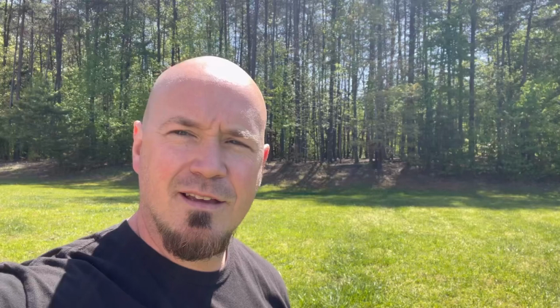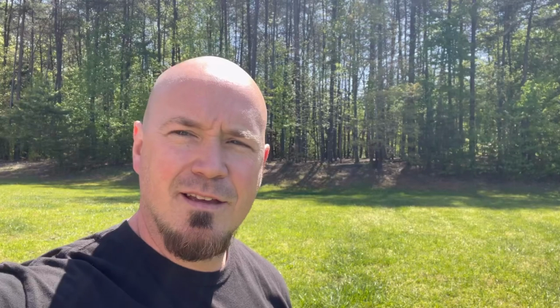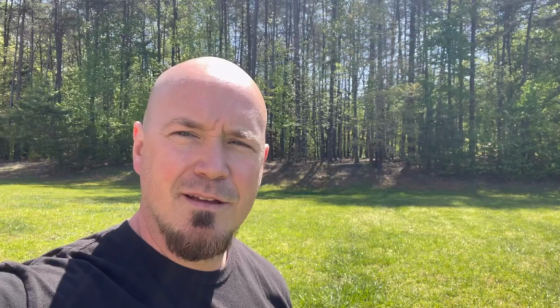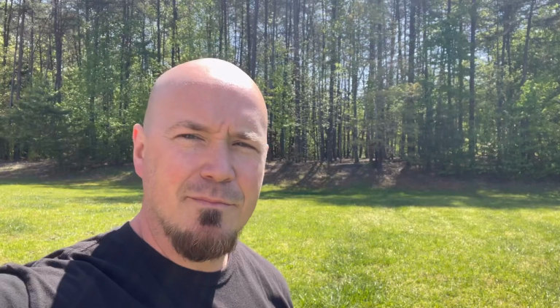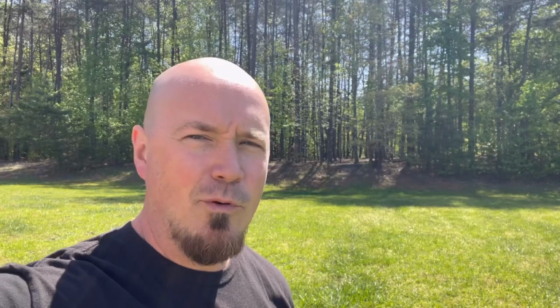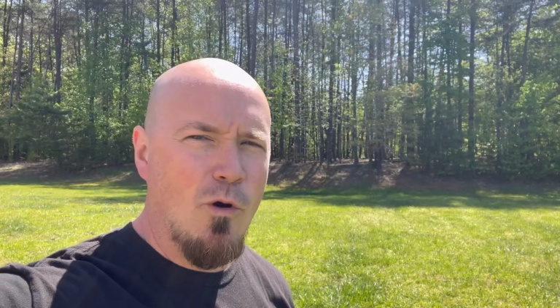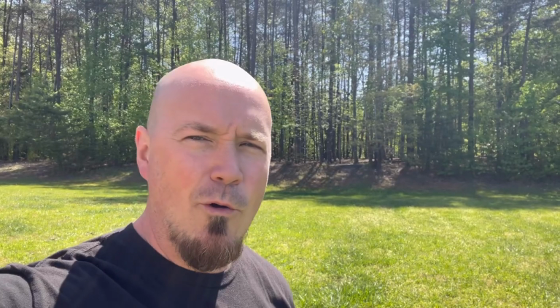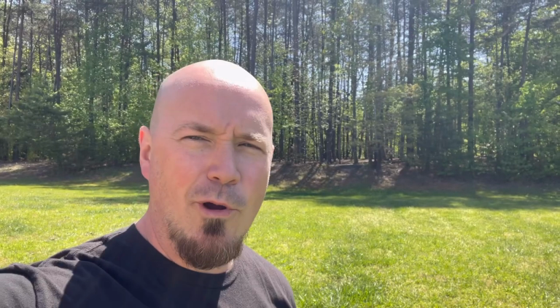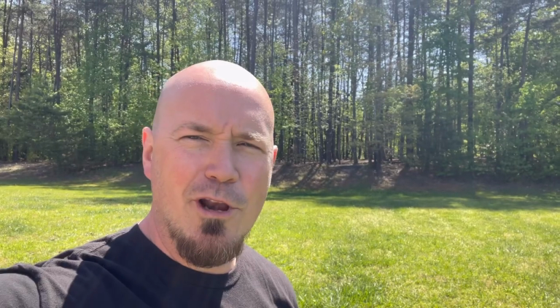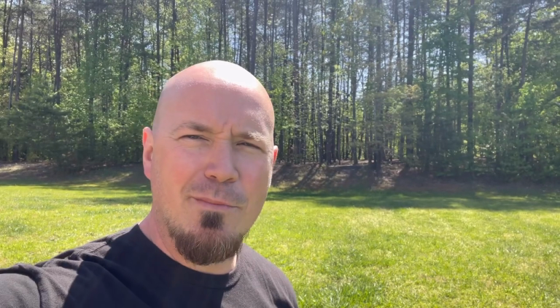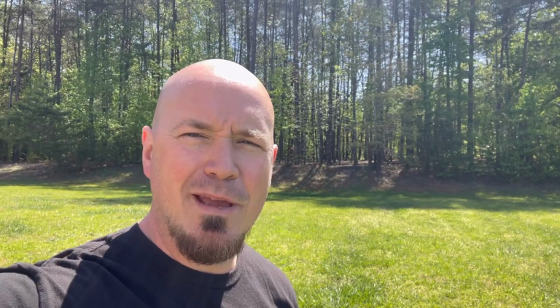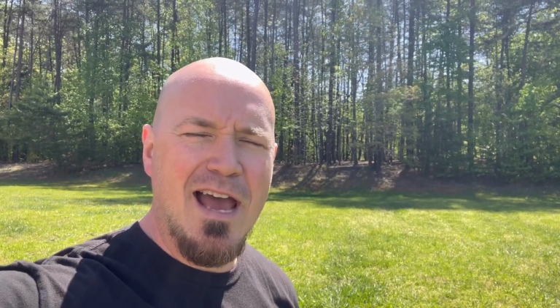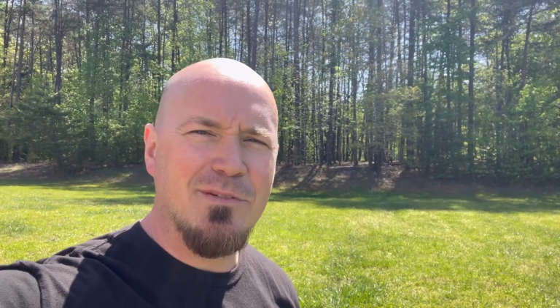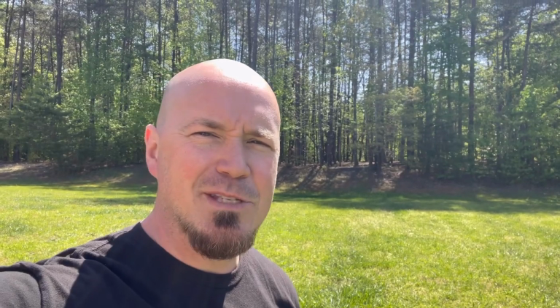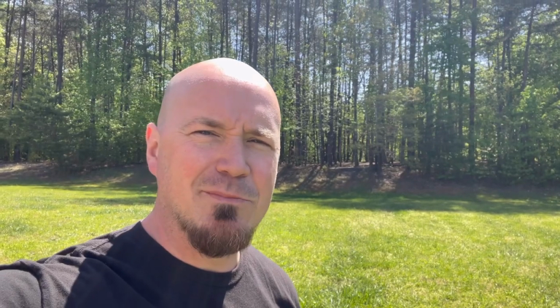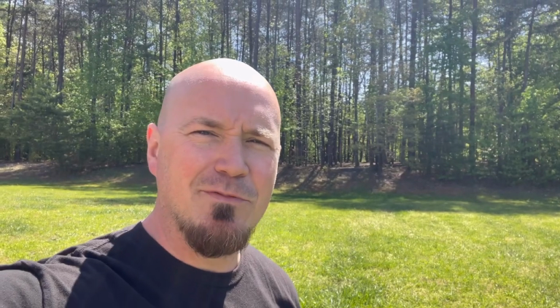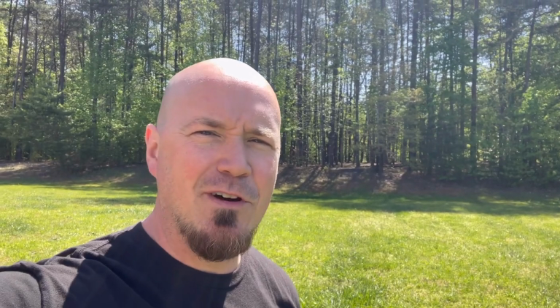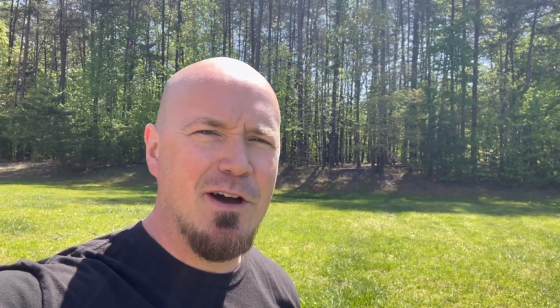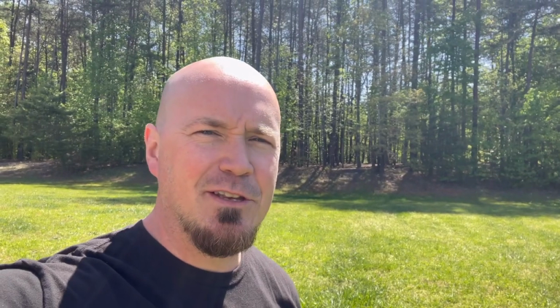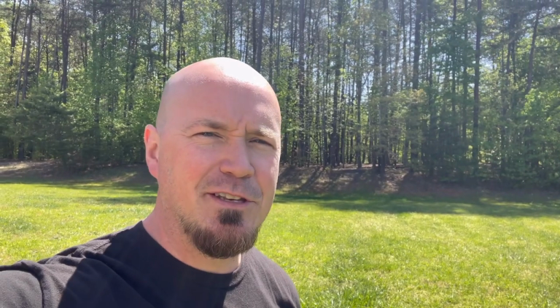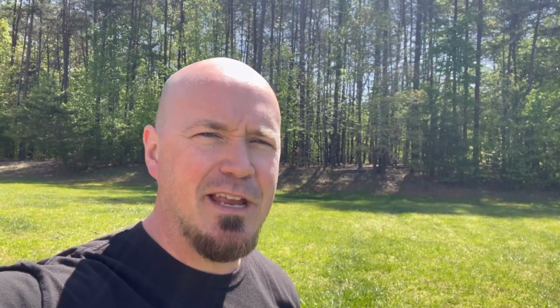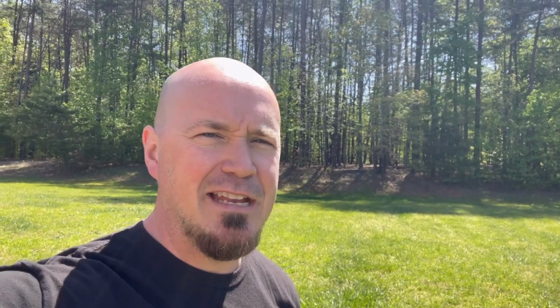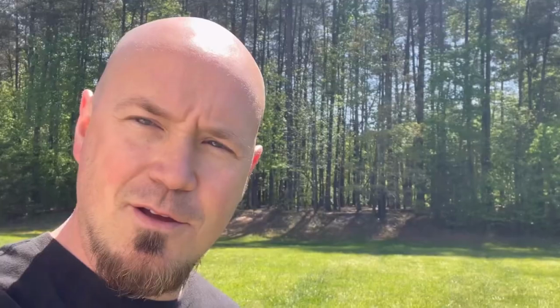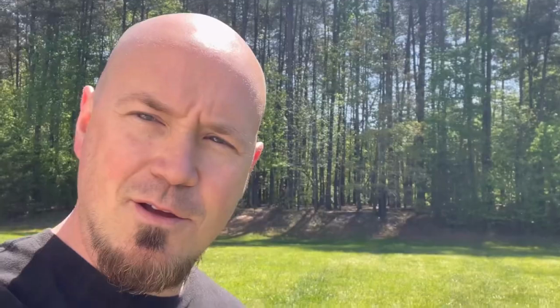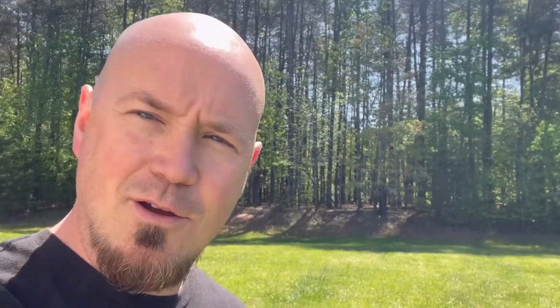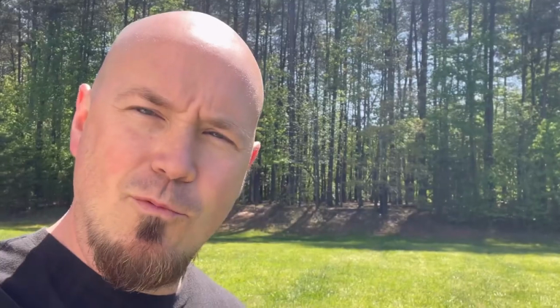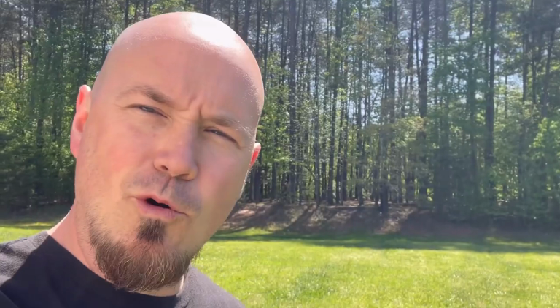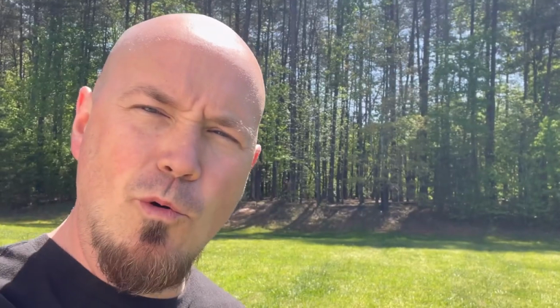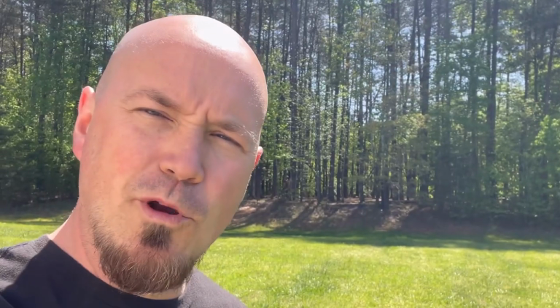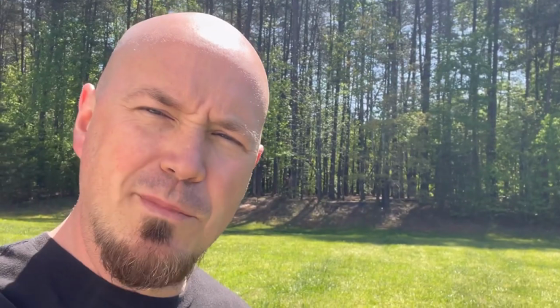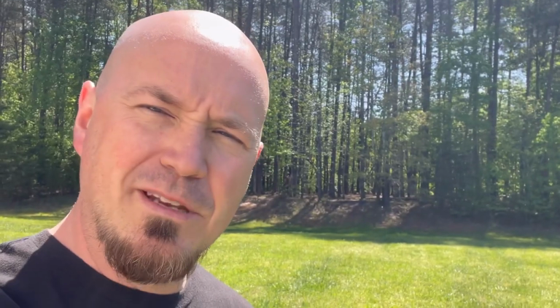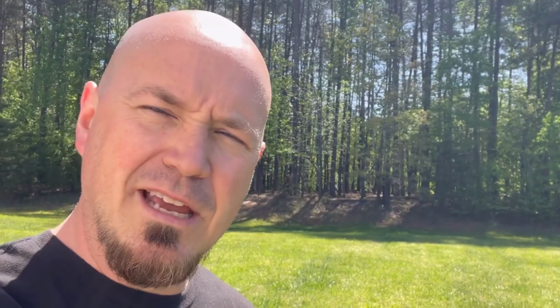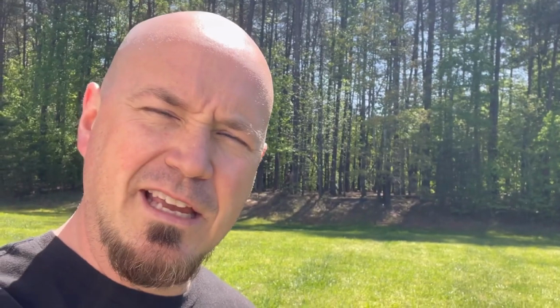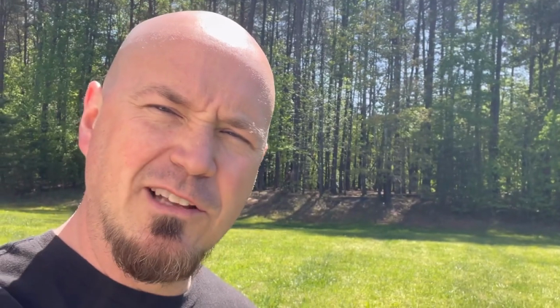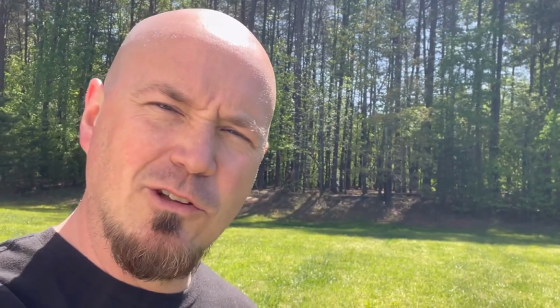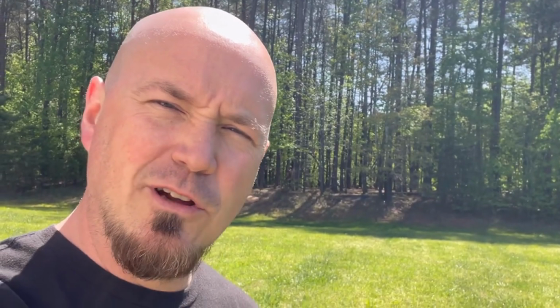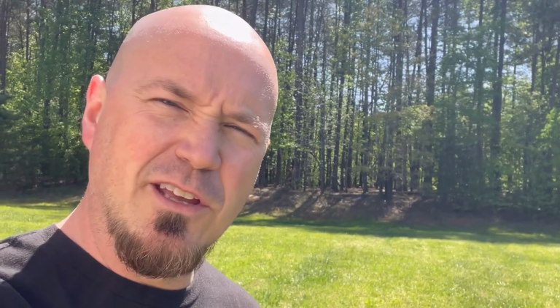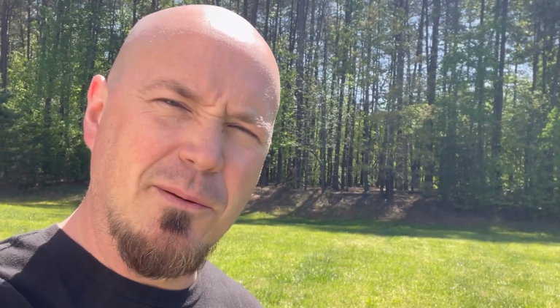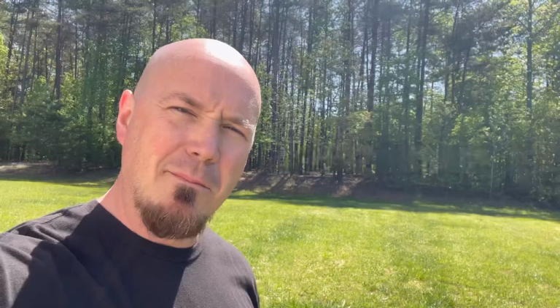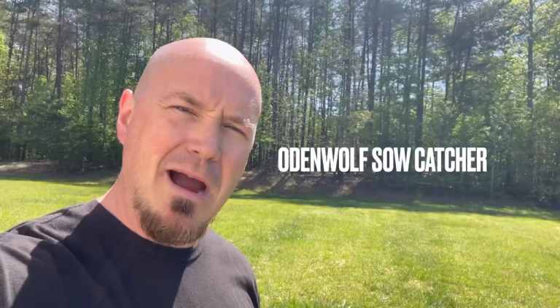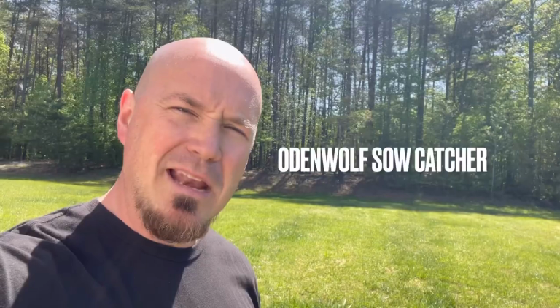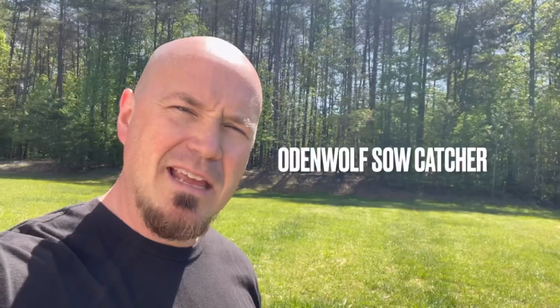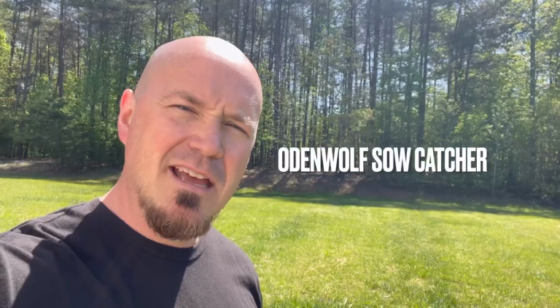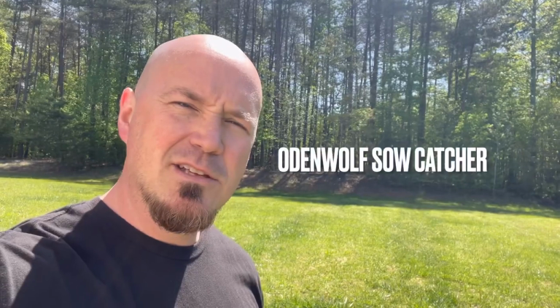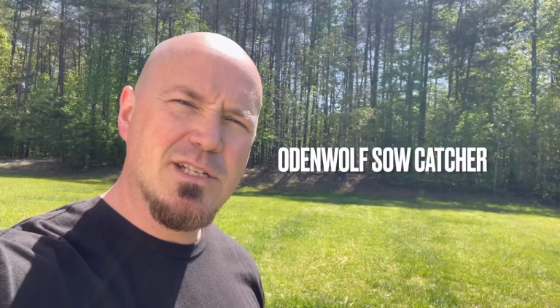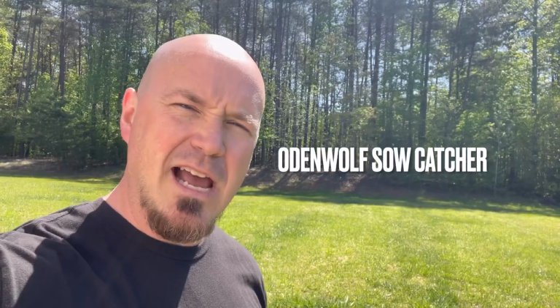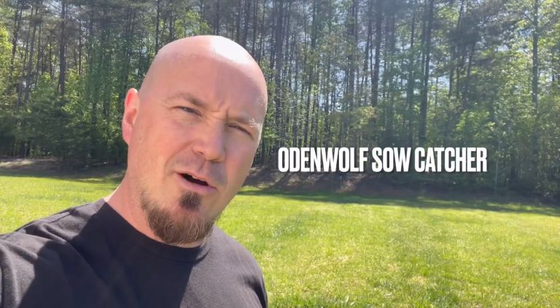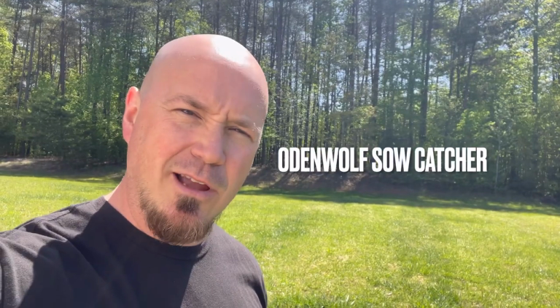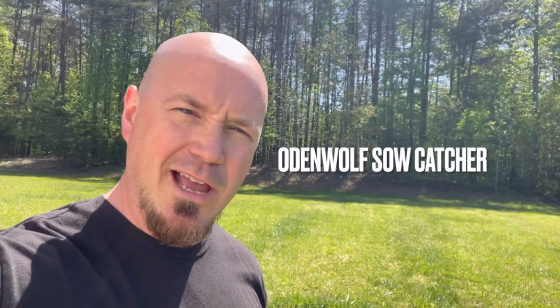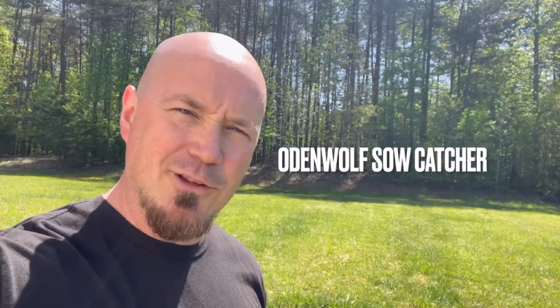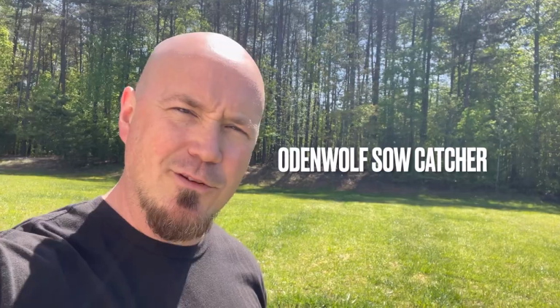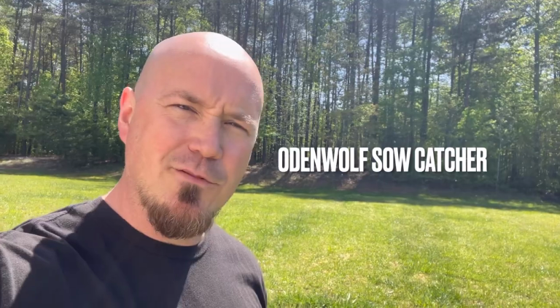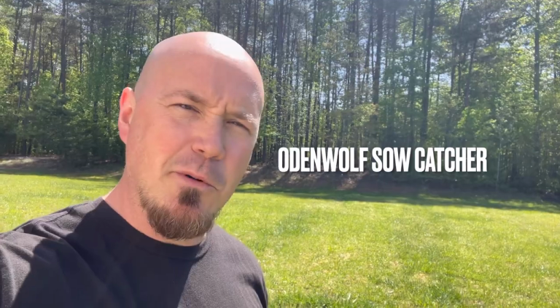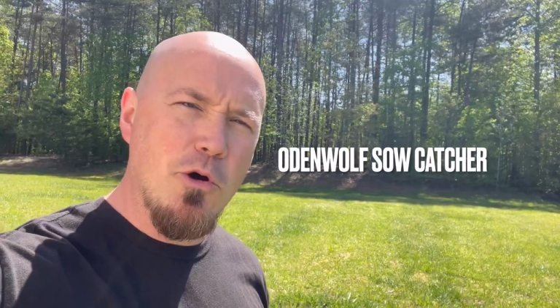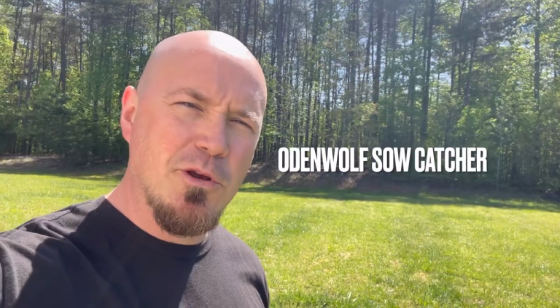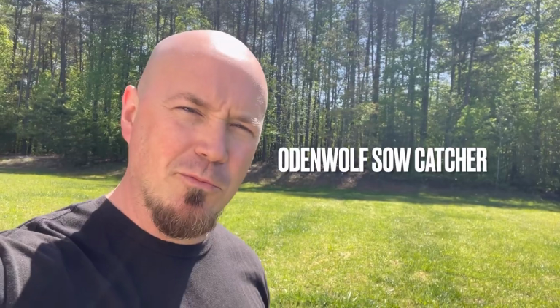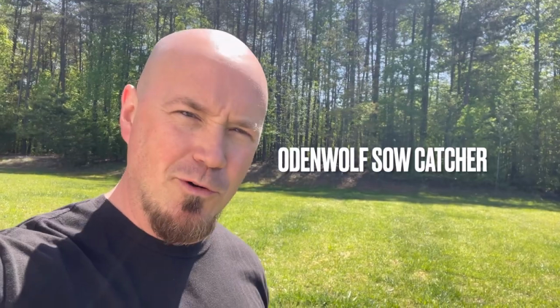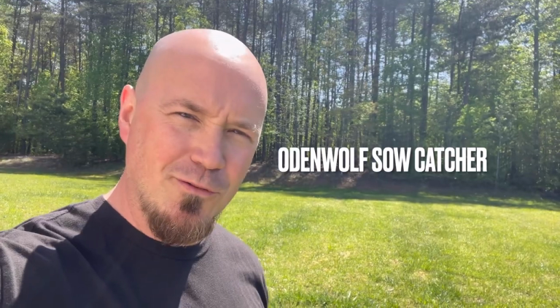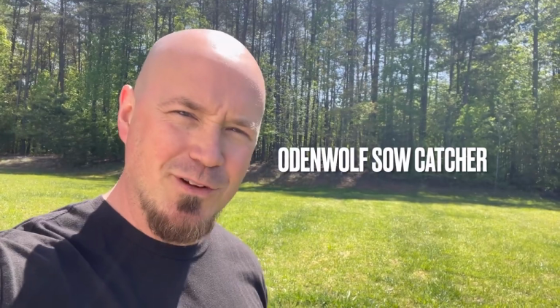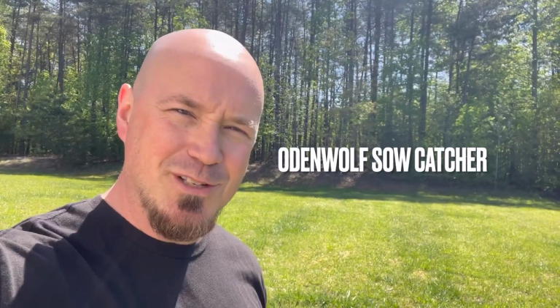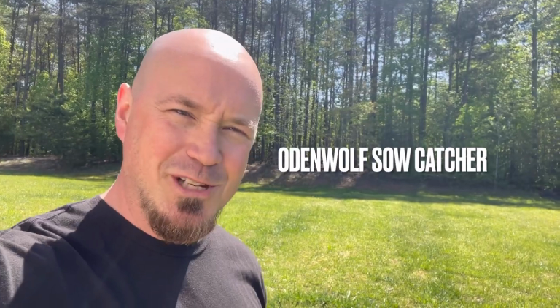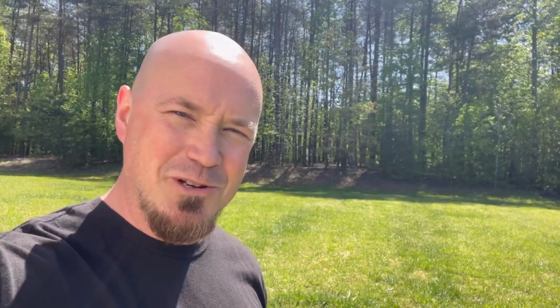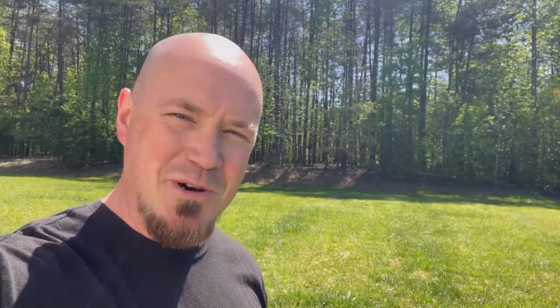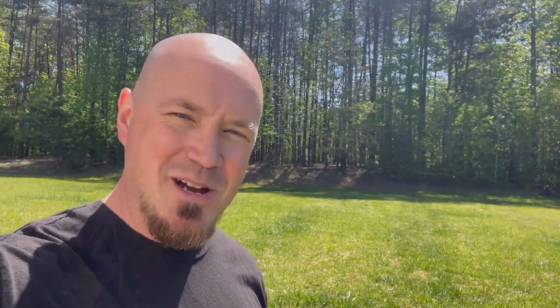Boy, we're going to be having some fun today. We're going to be taking a look at the mighty Sow Catcher from Odenwolf. Stick around.